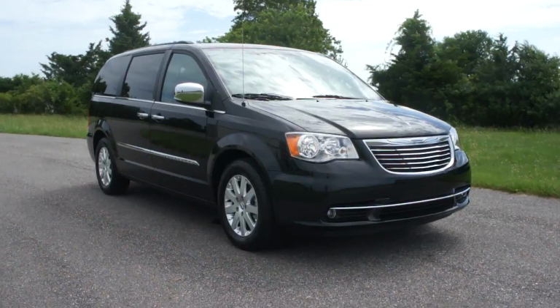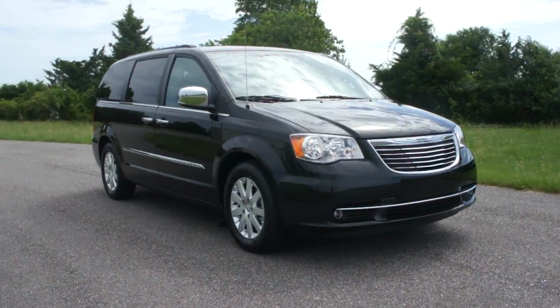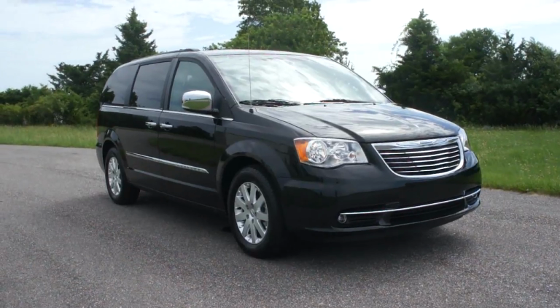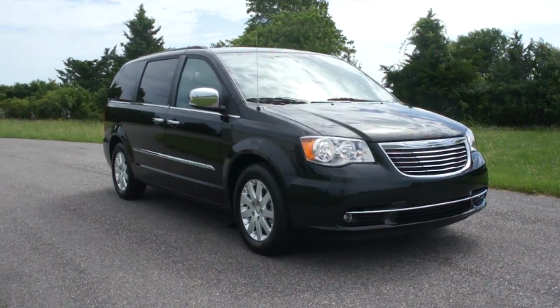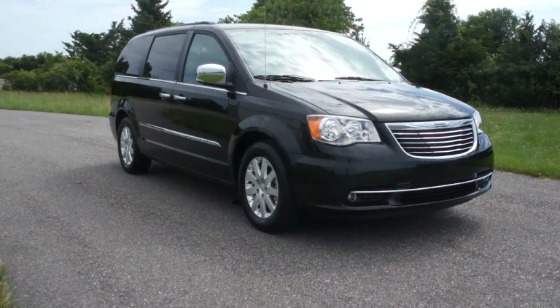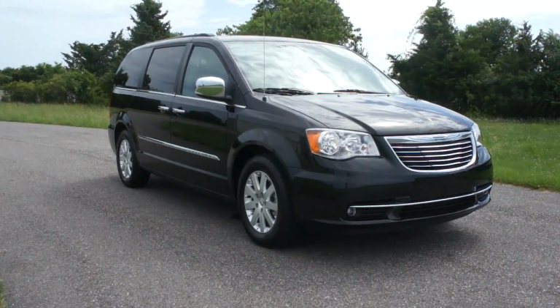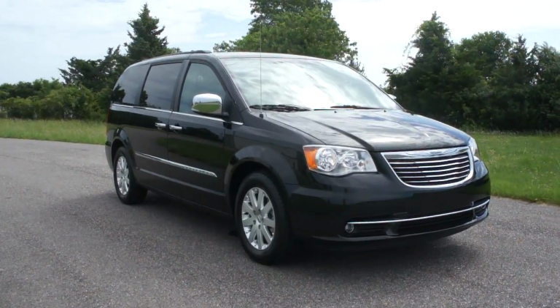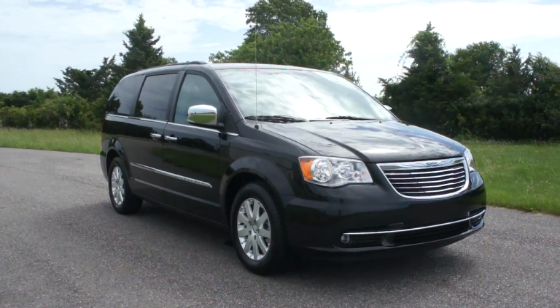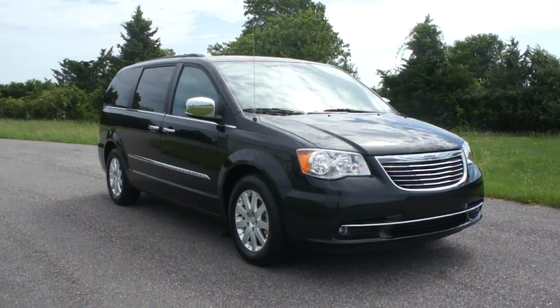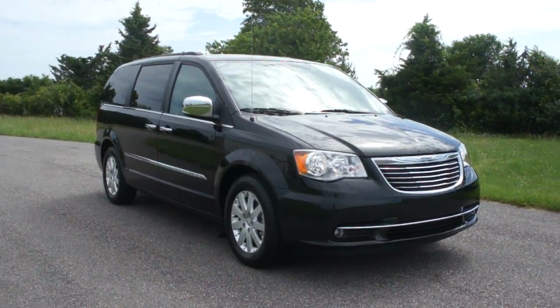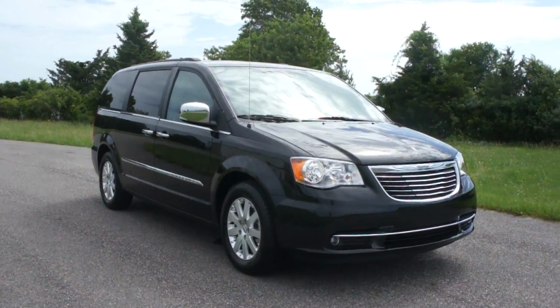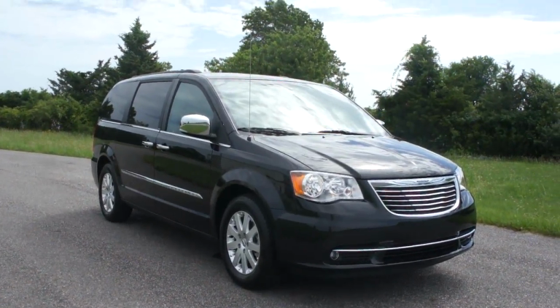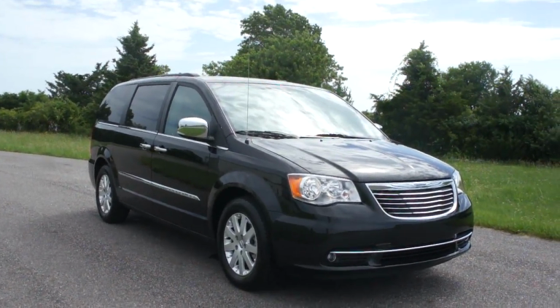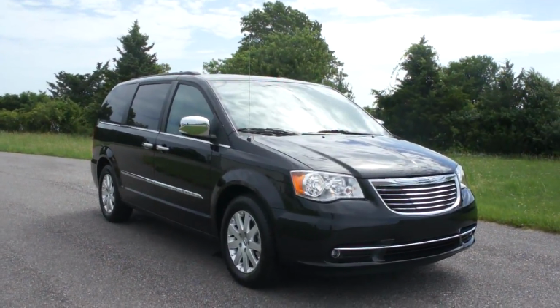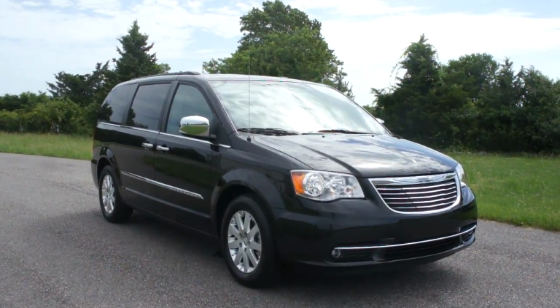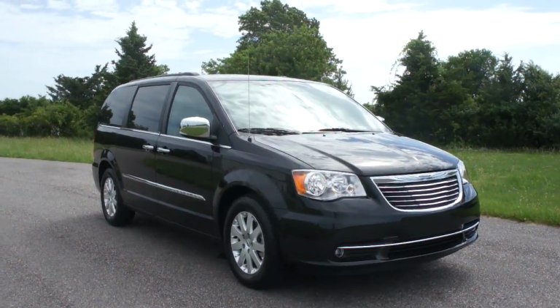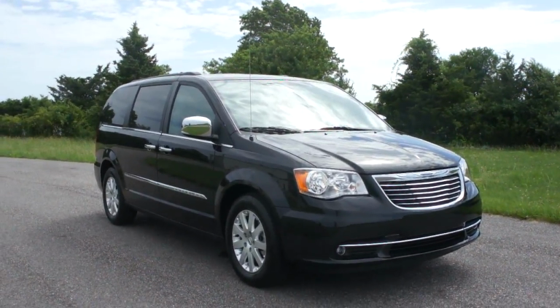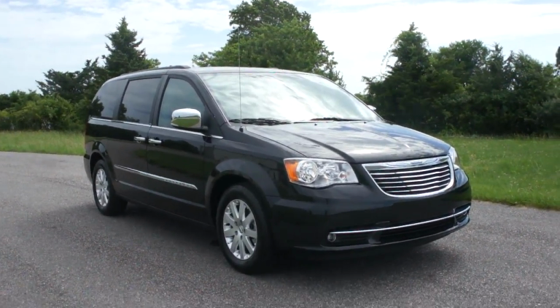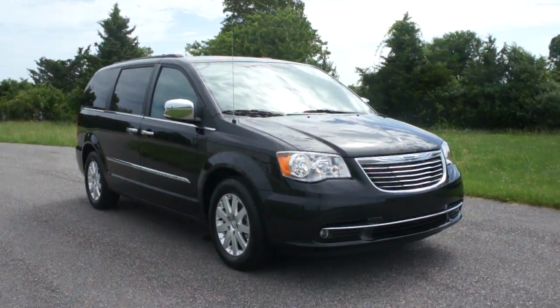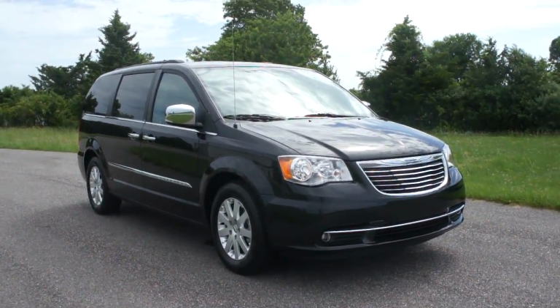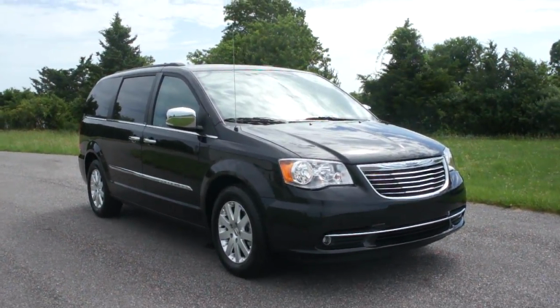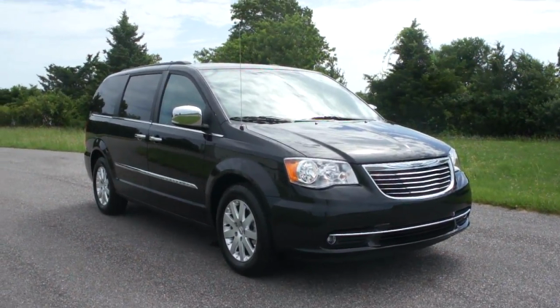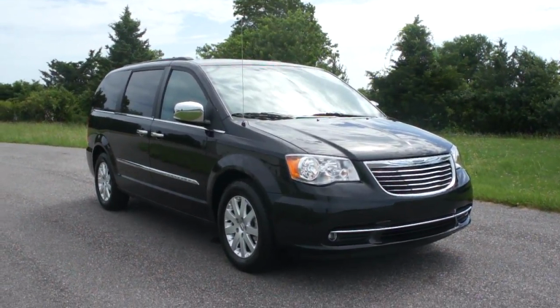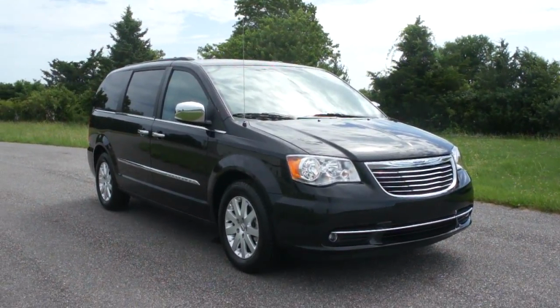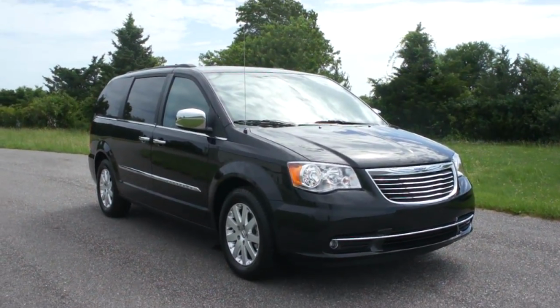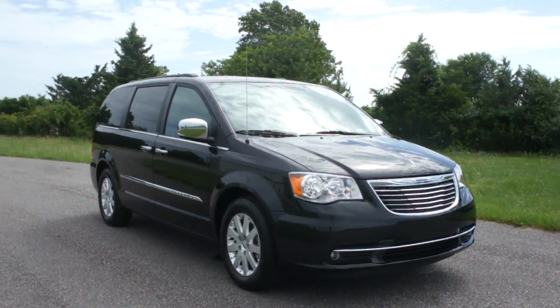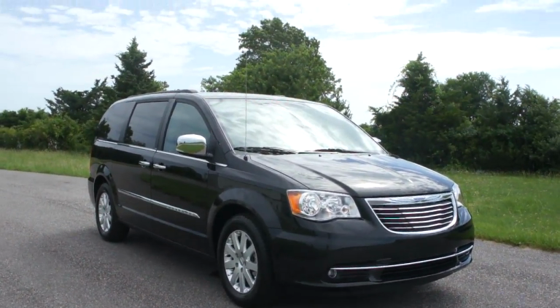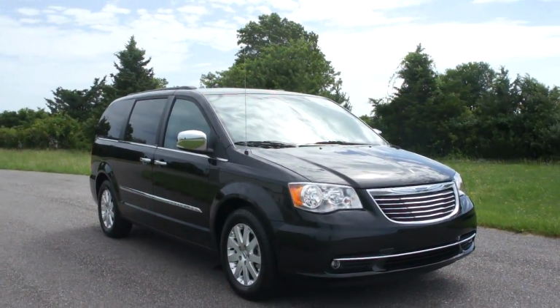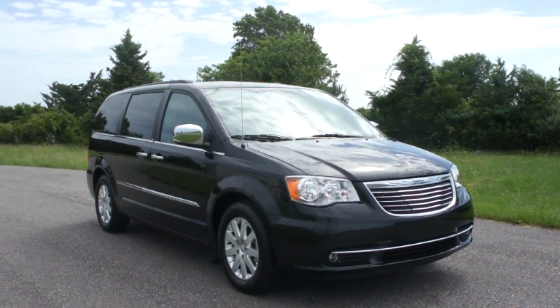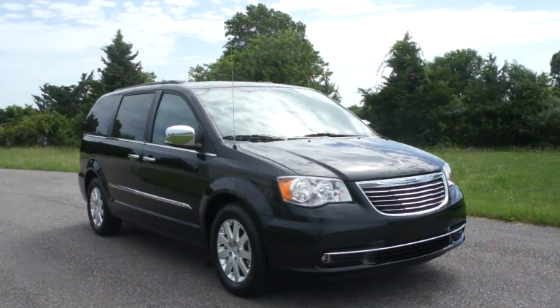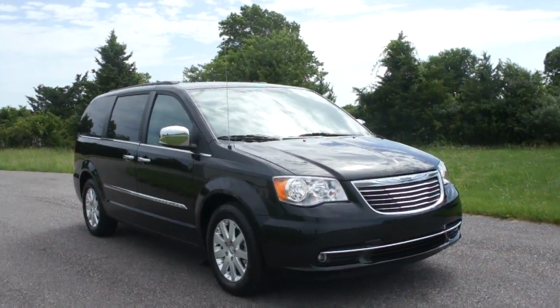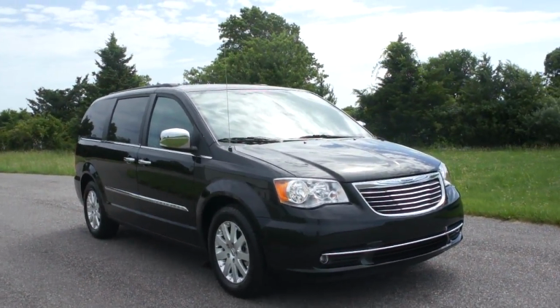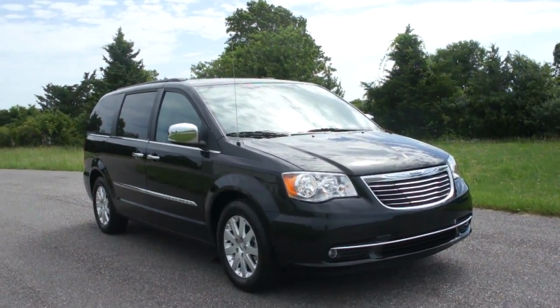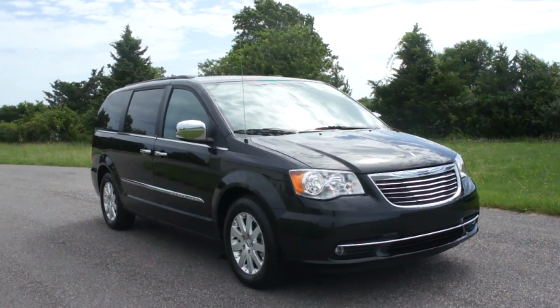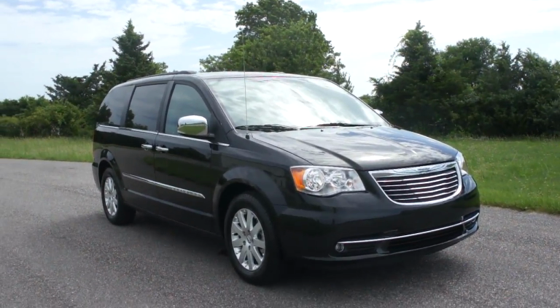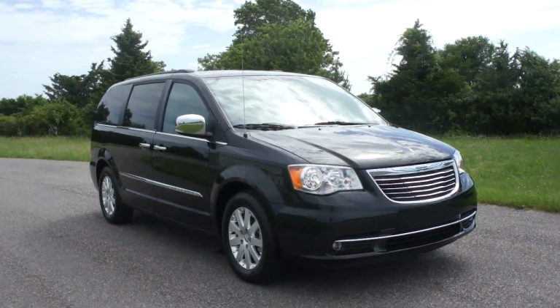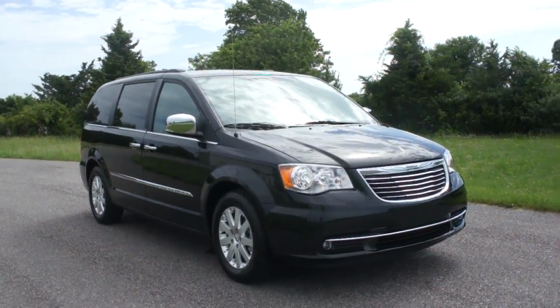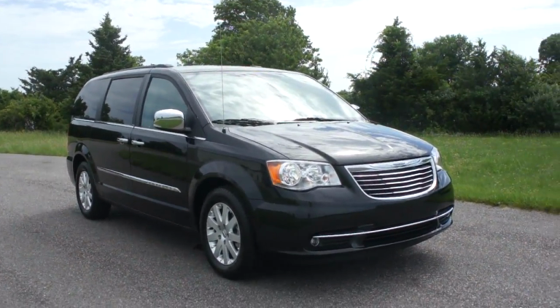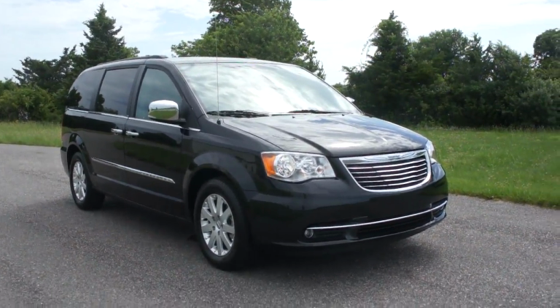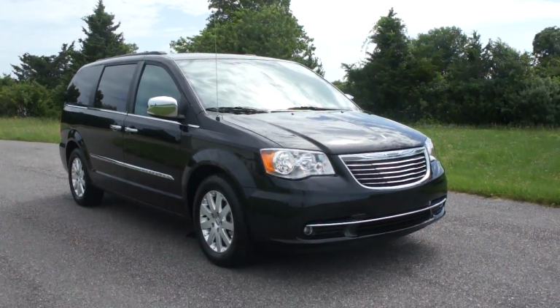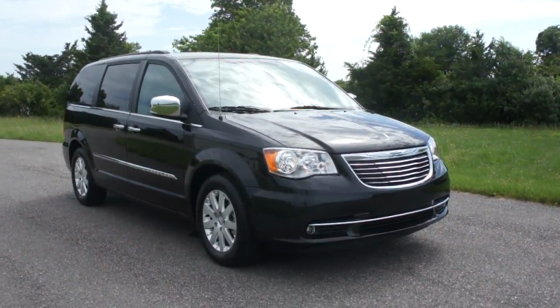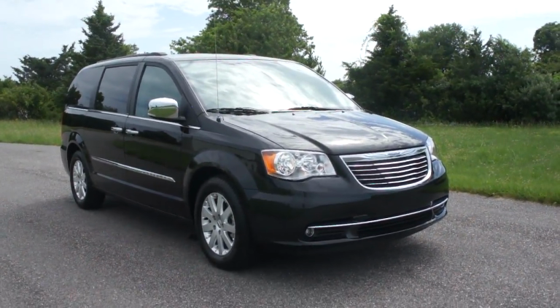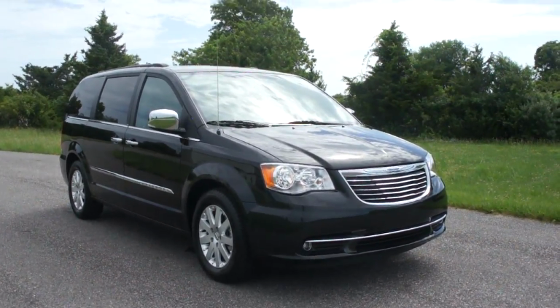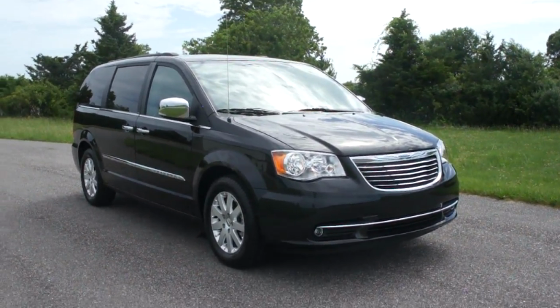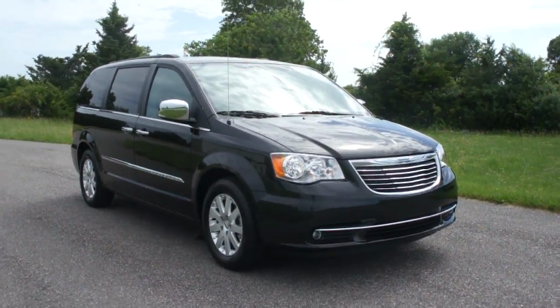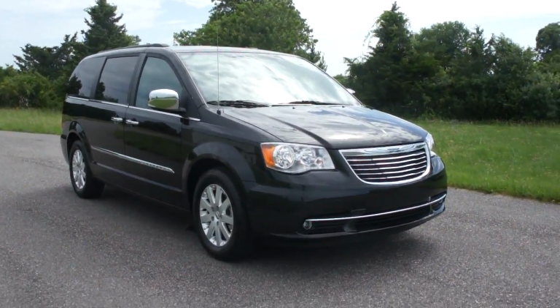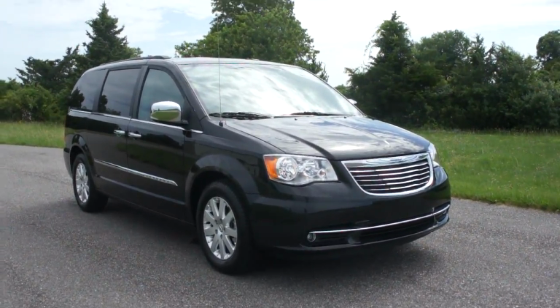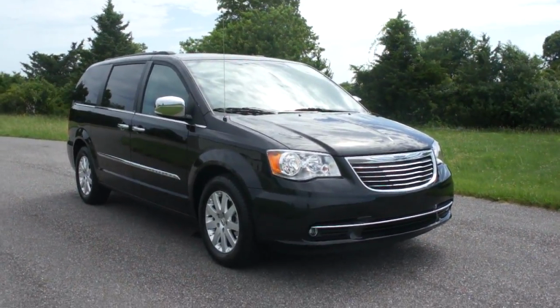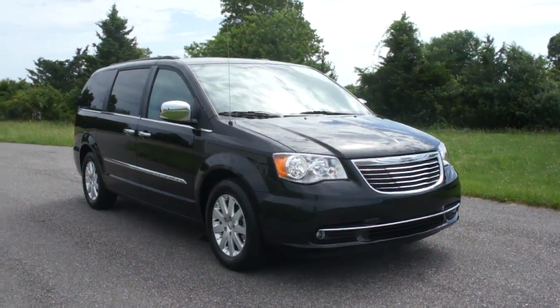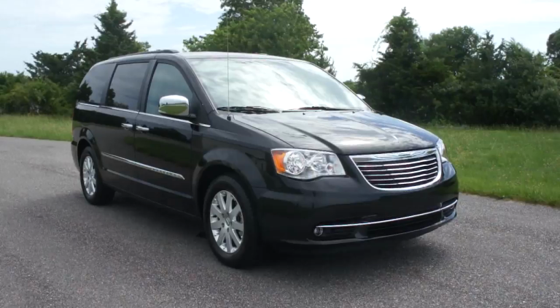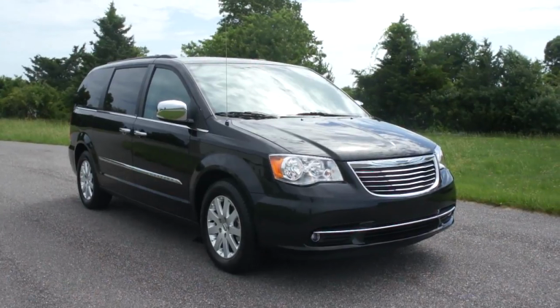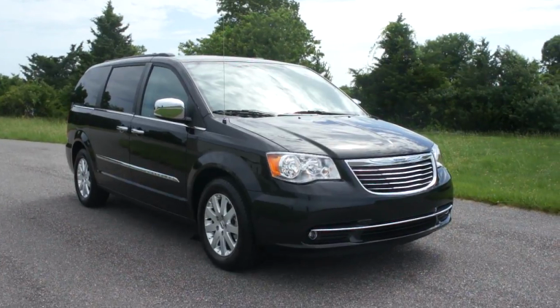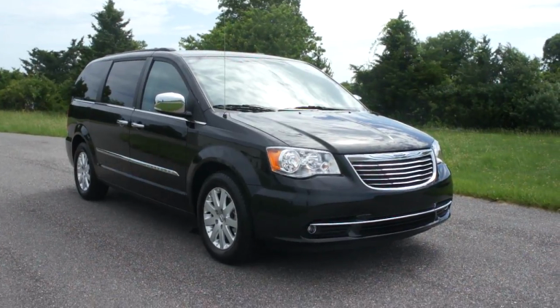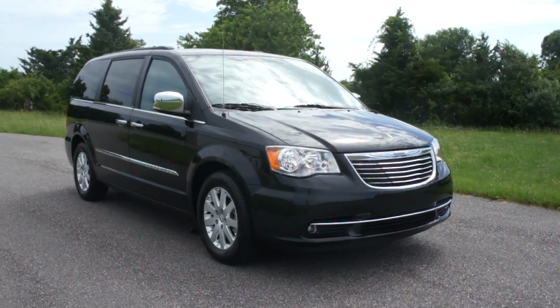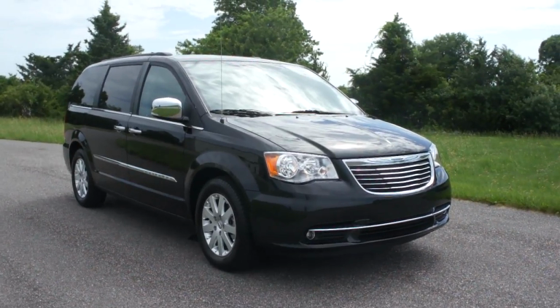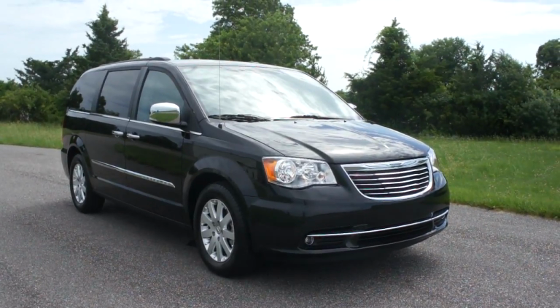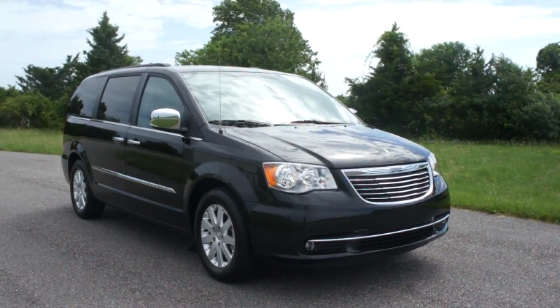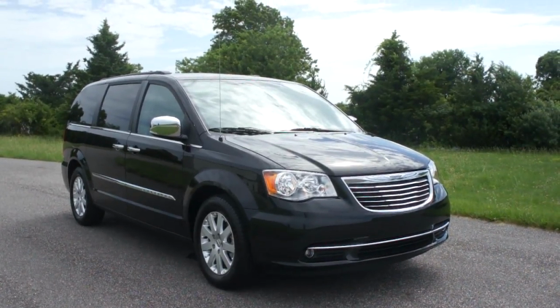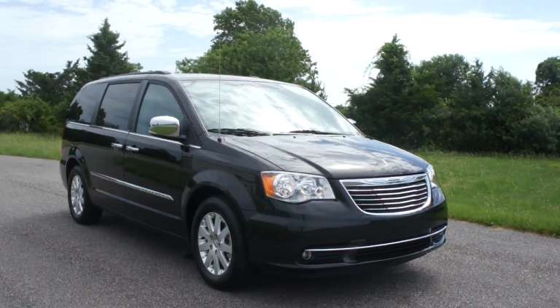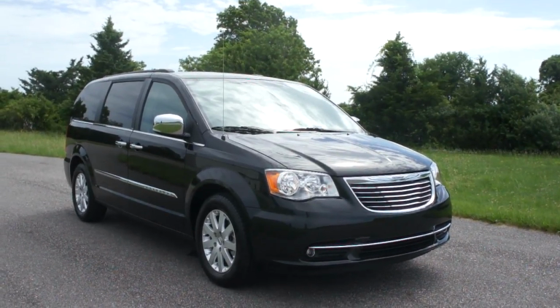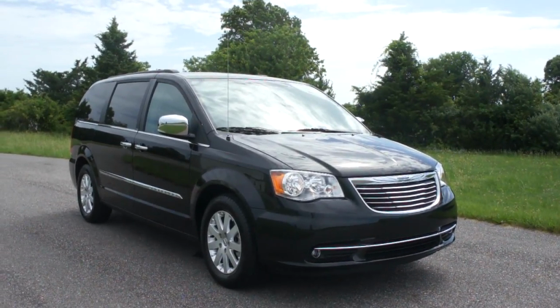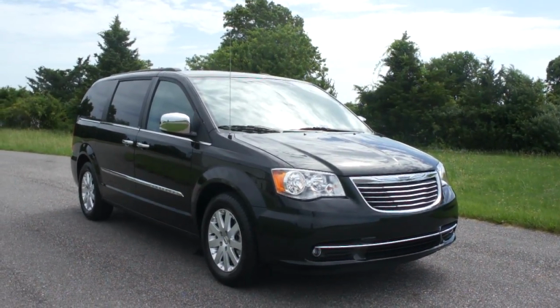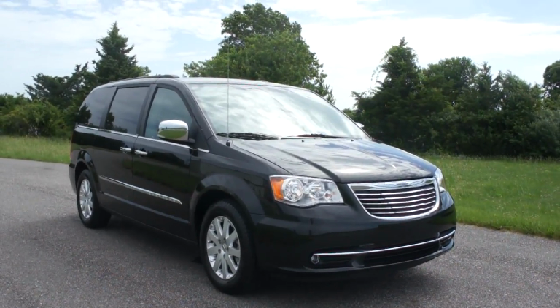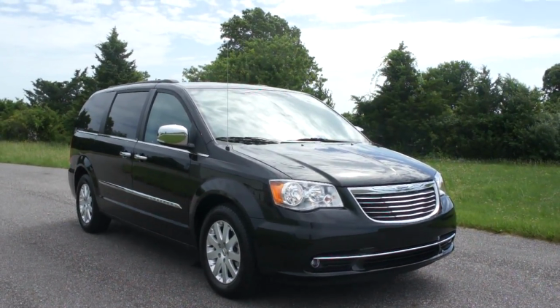Hey guys, thanks for joining us today. Mike Reynolds here. Today we have a 2012 Chrysler Town & Country.